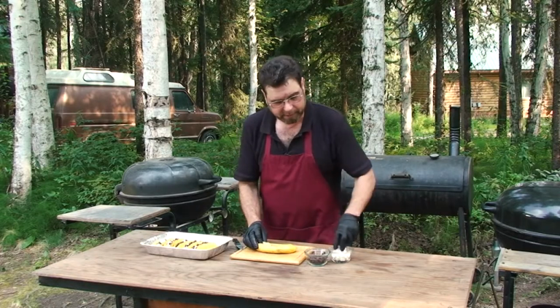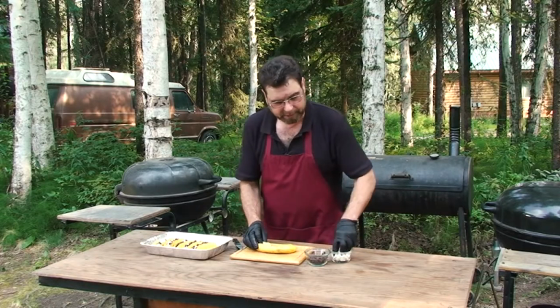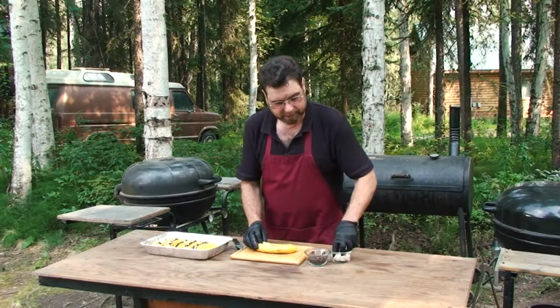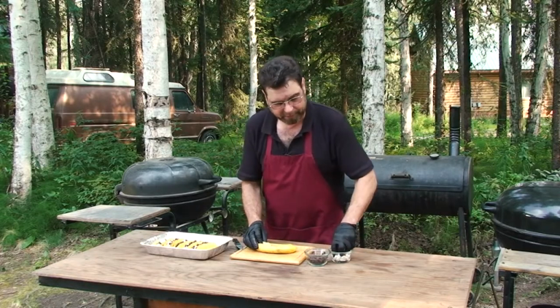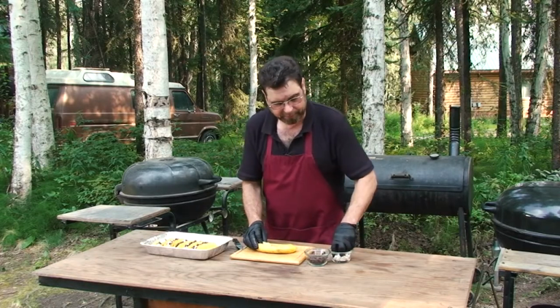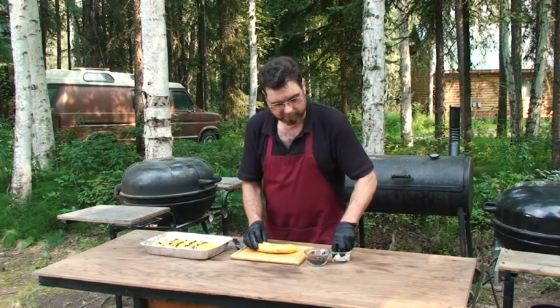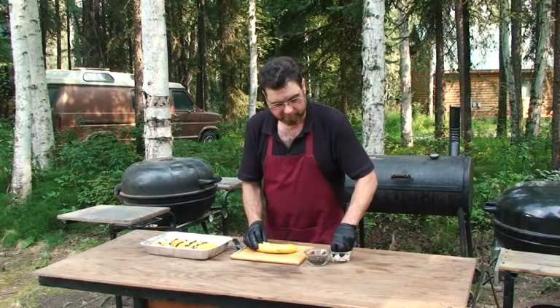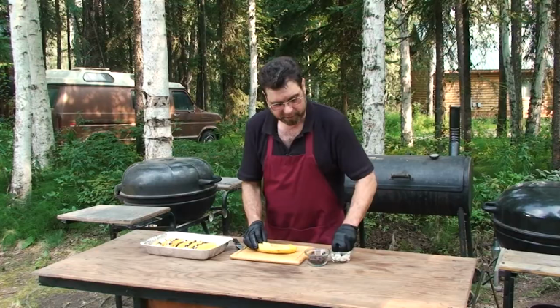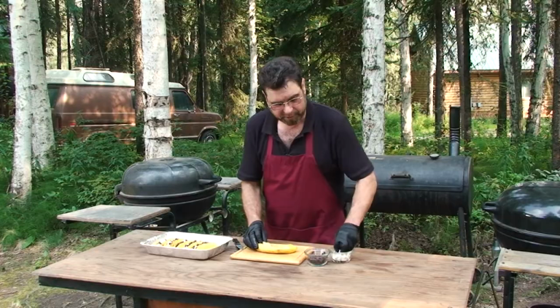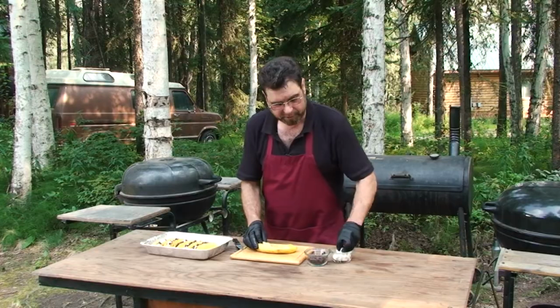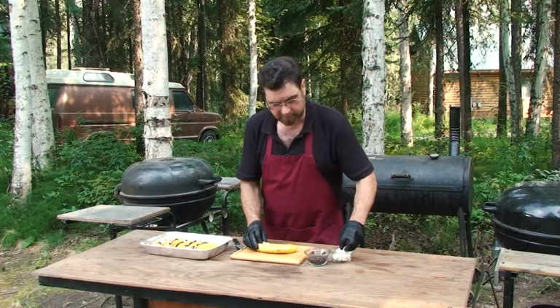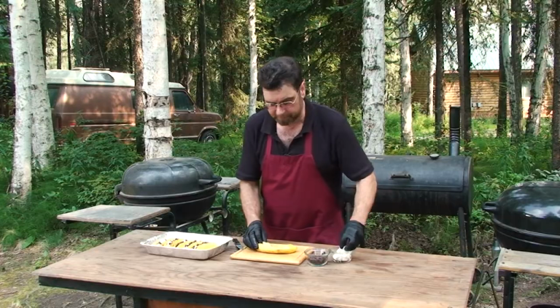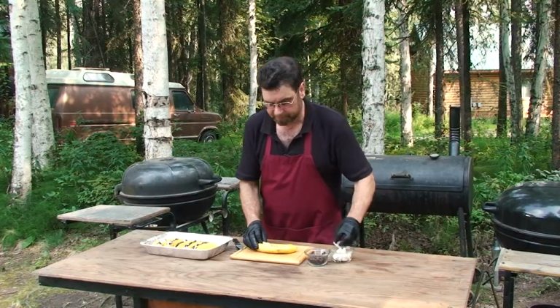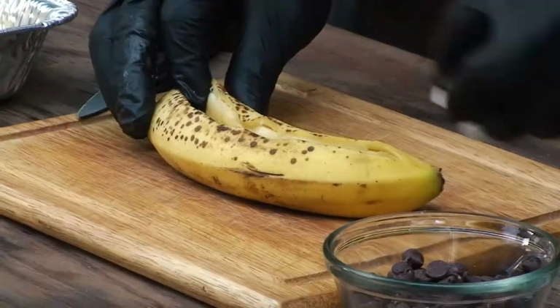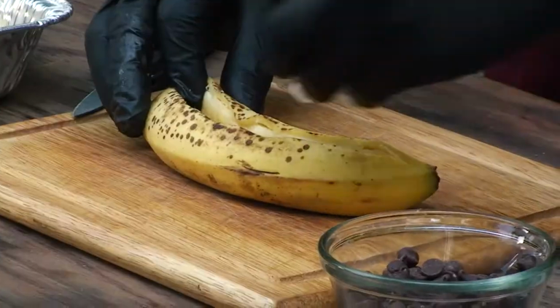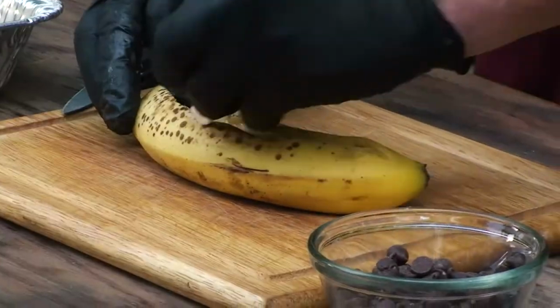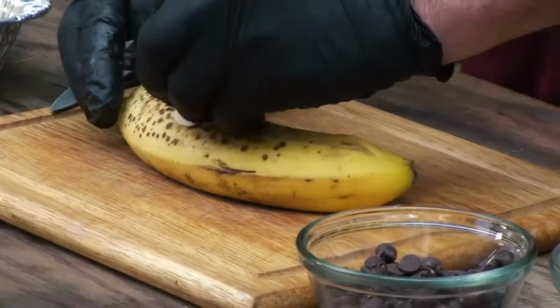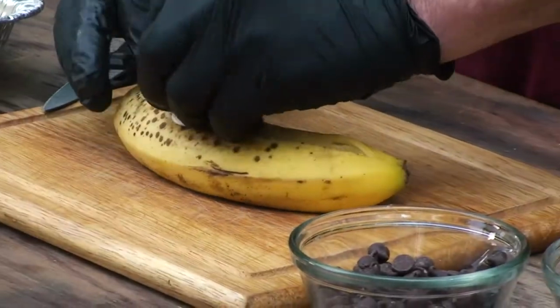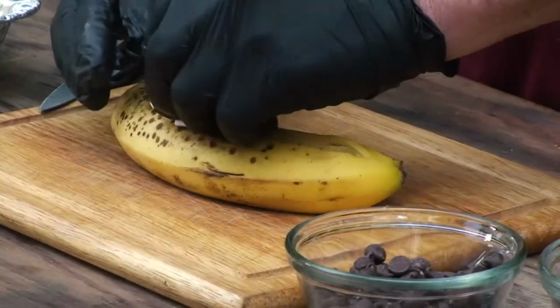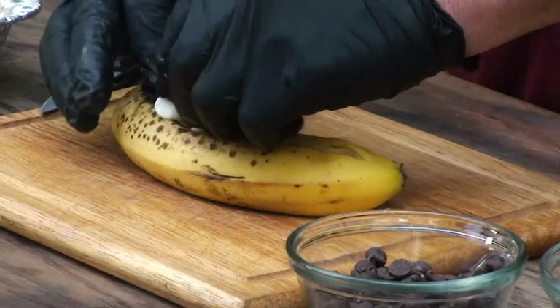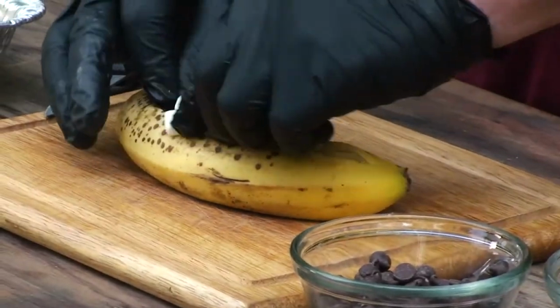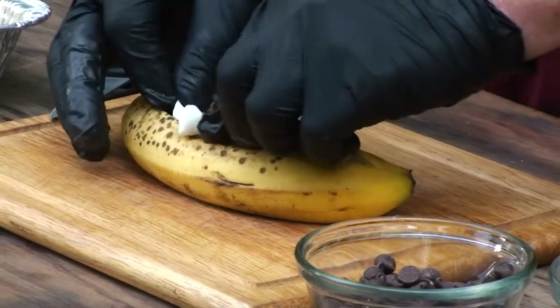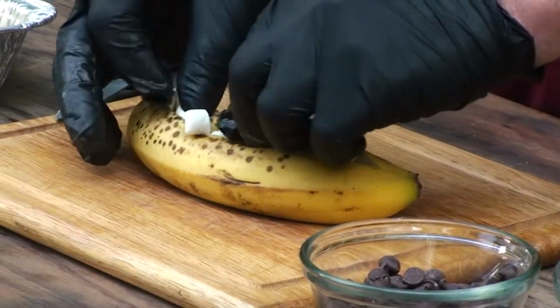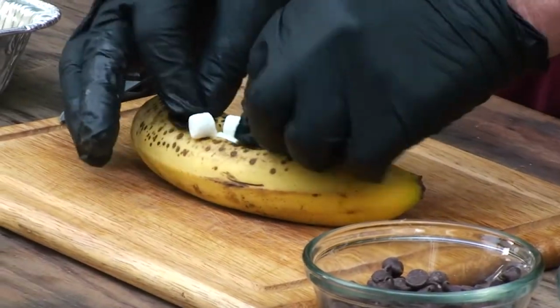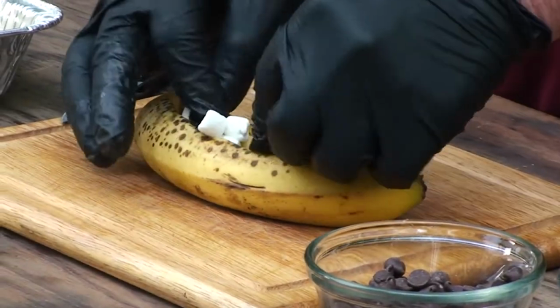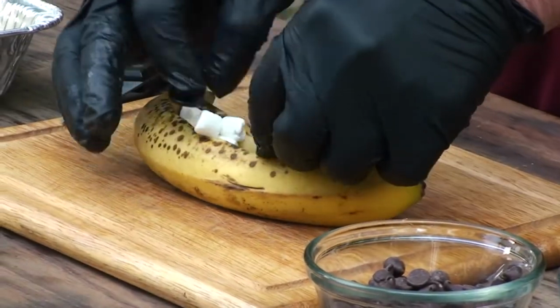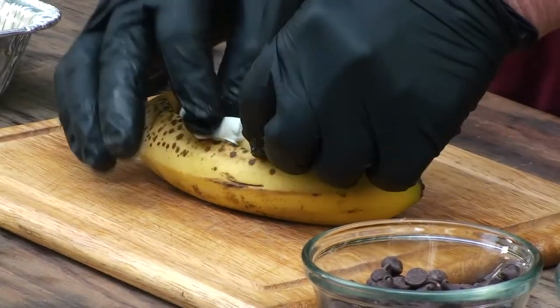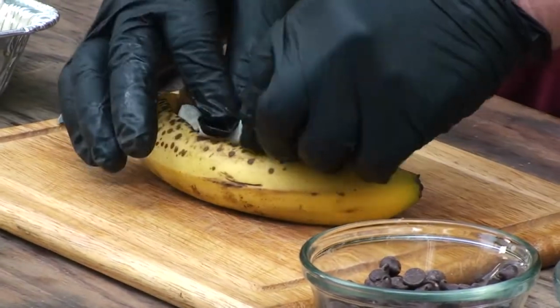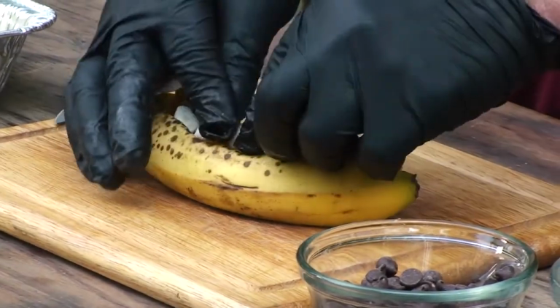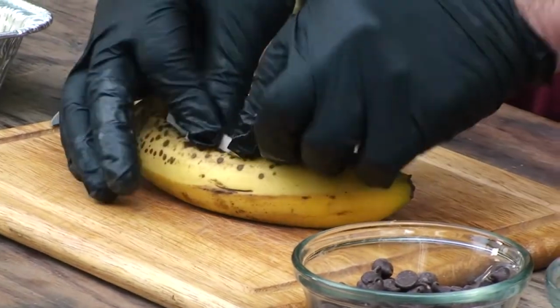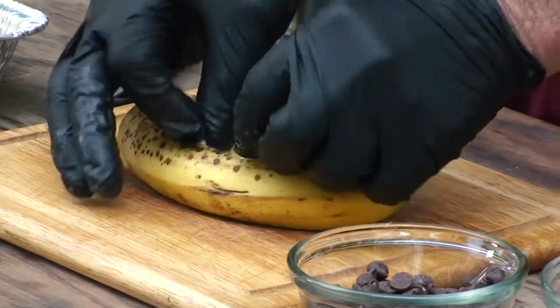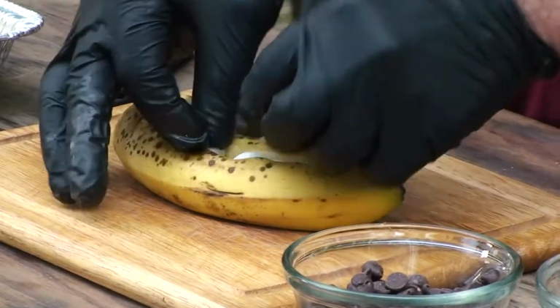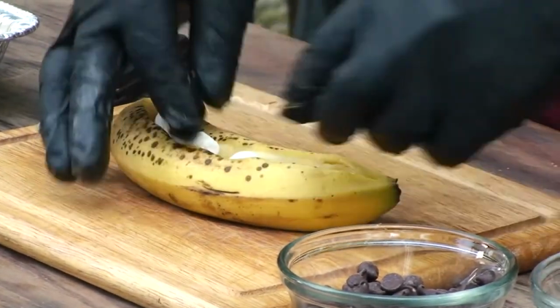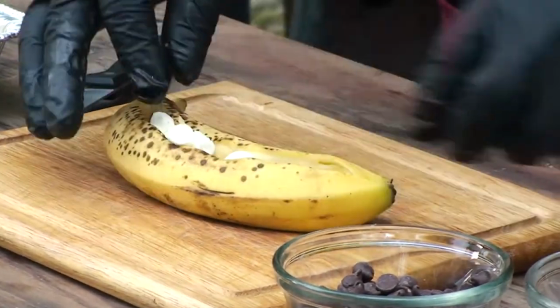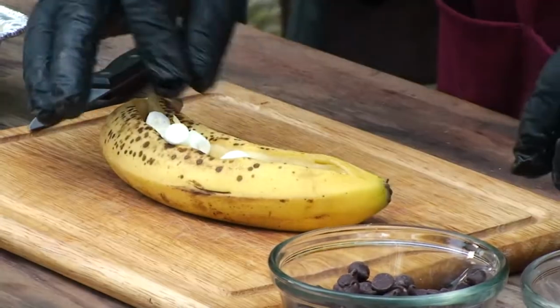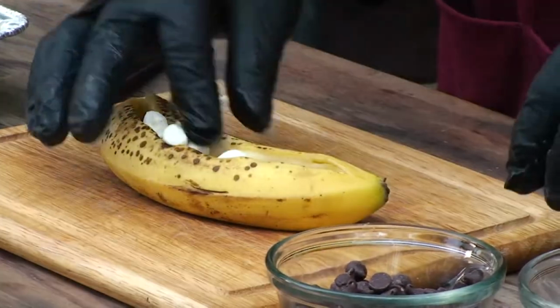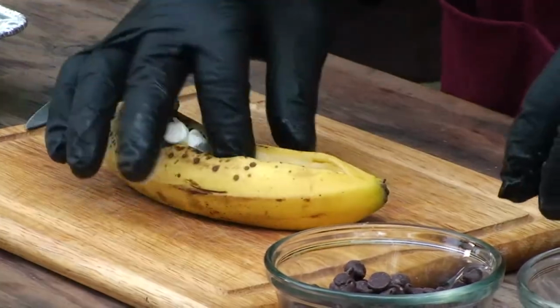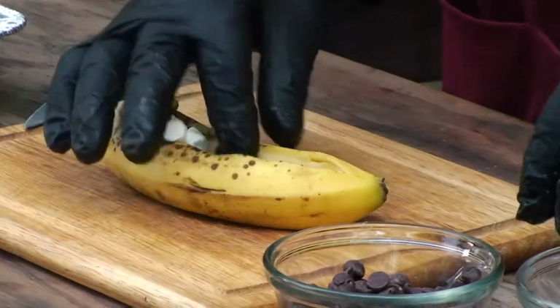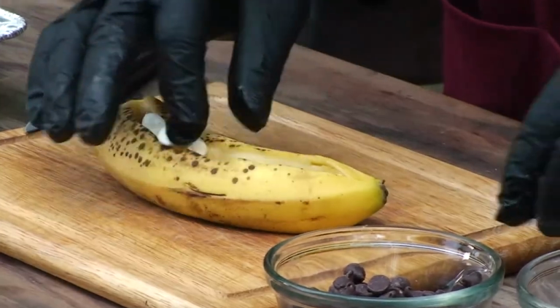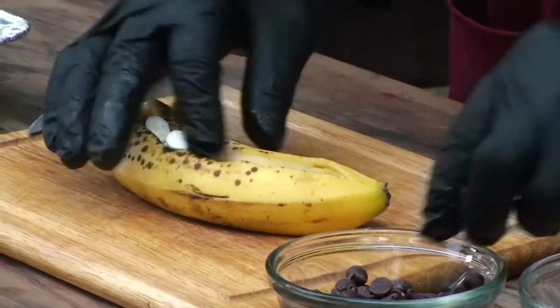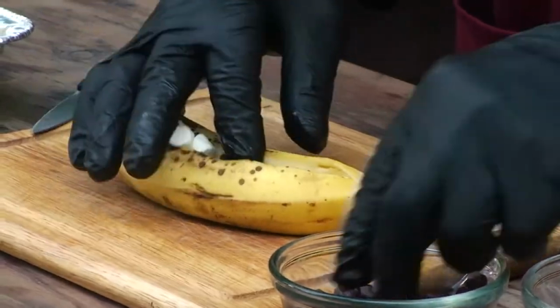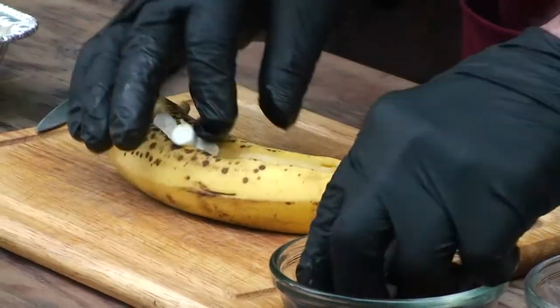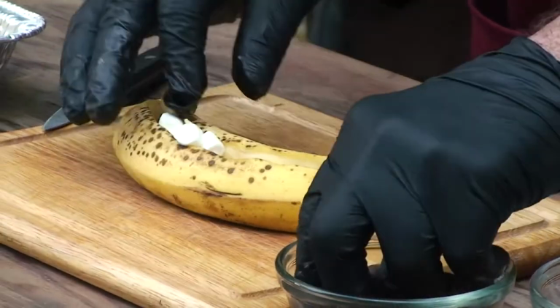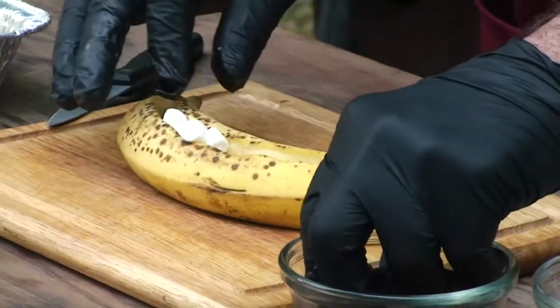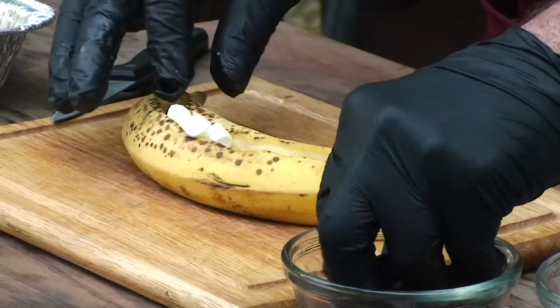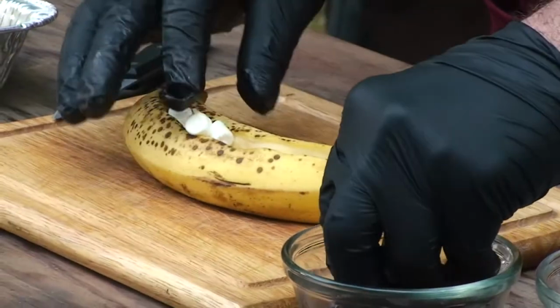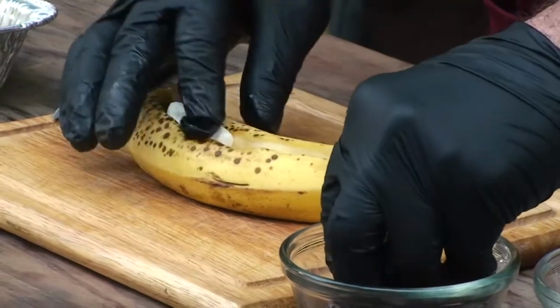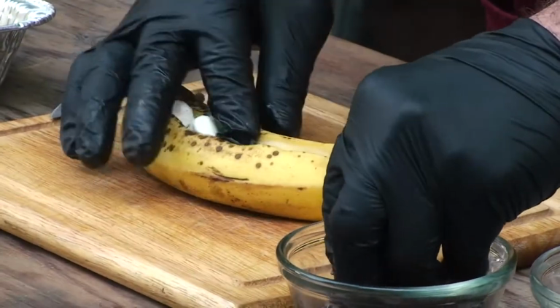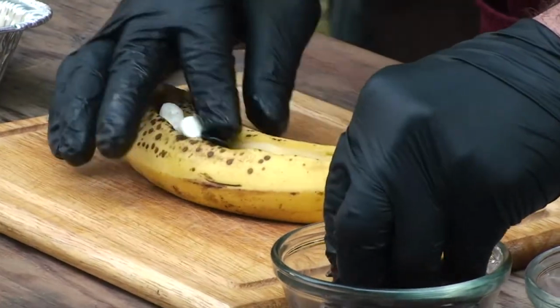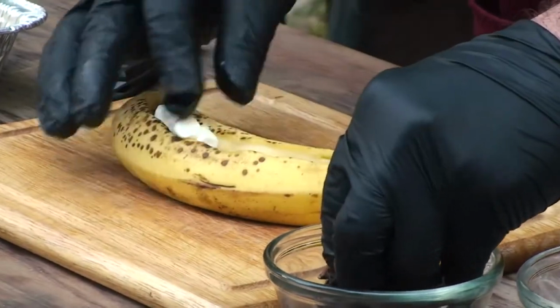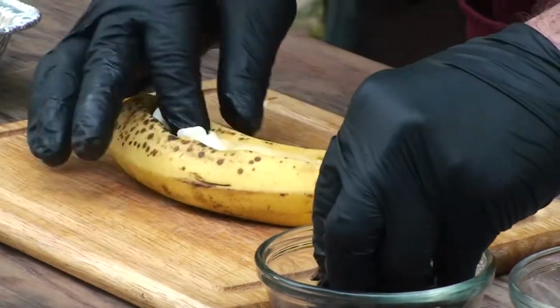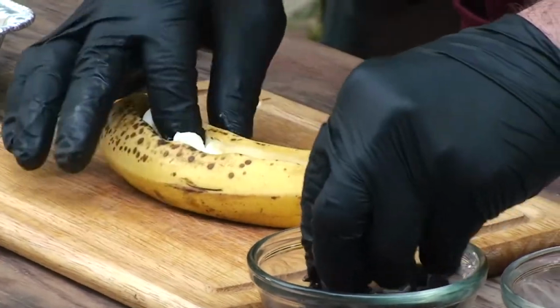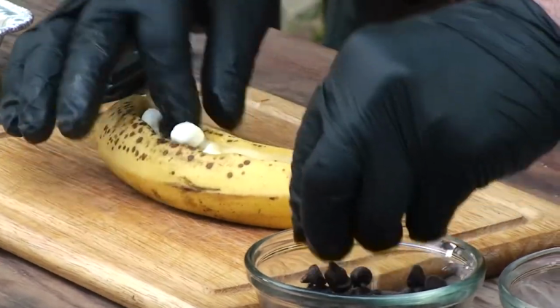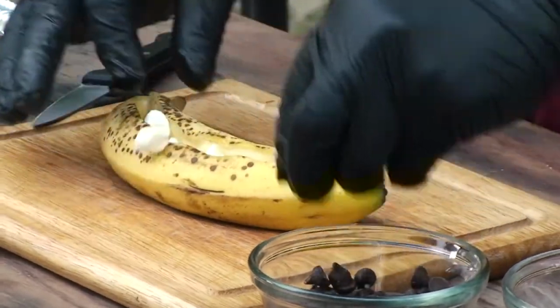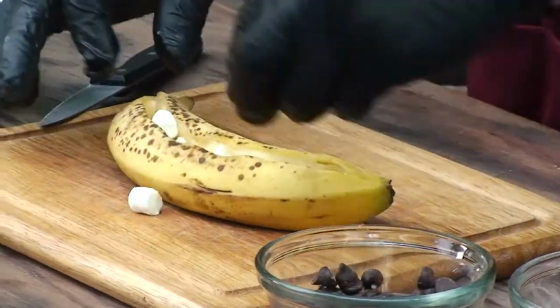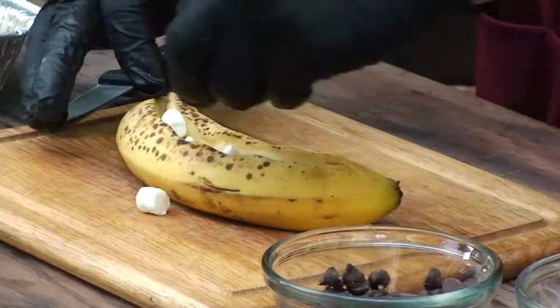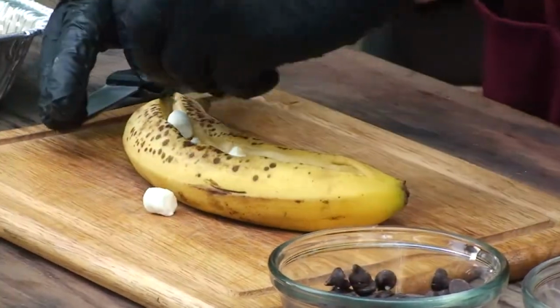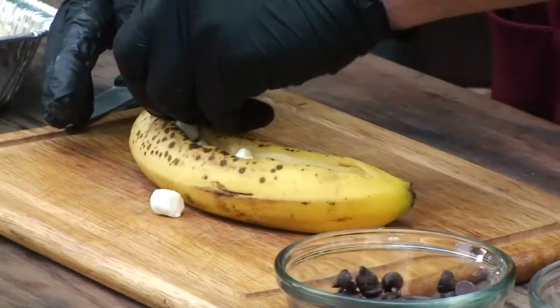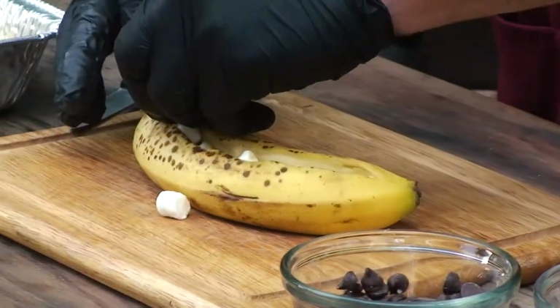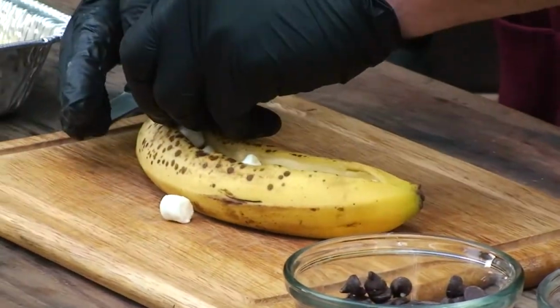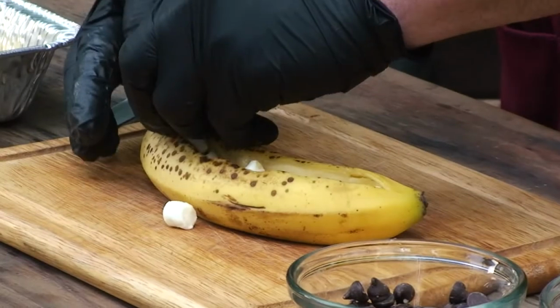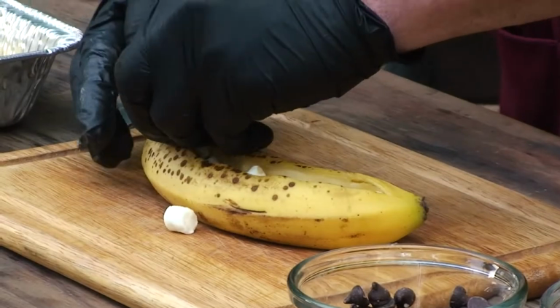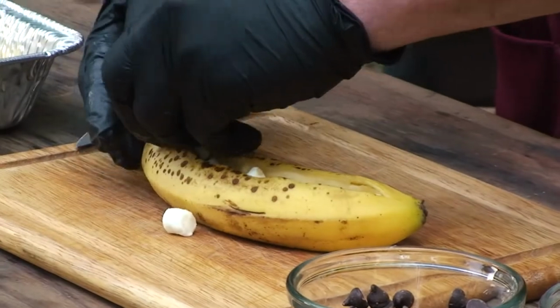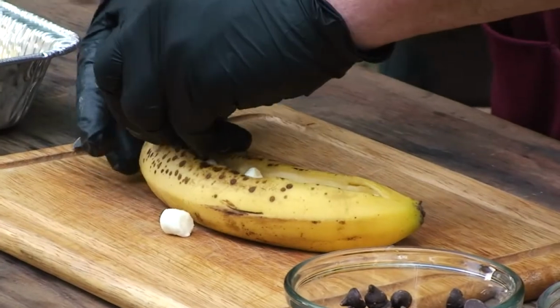I'm just going to add a few marshmallows and chocolate chips.